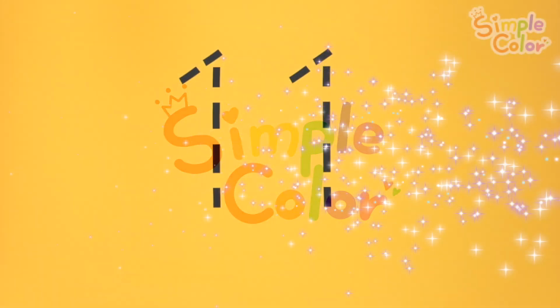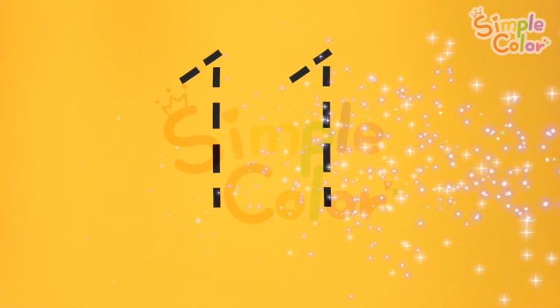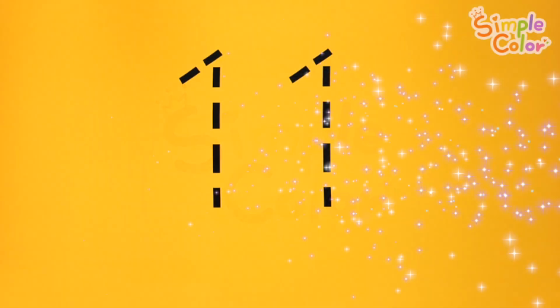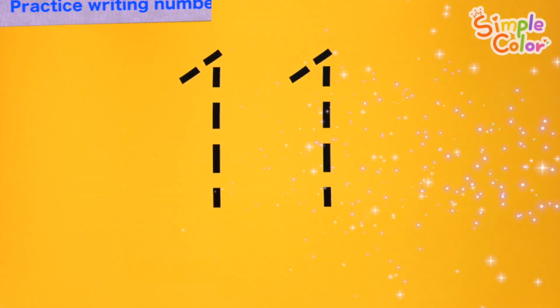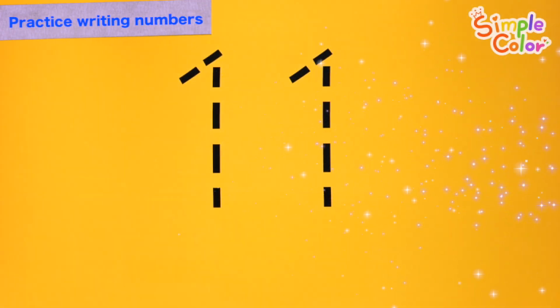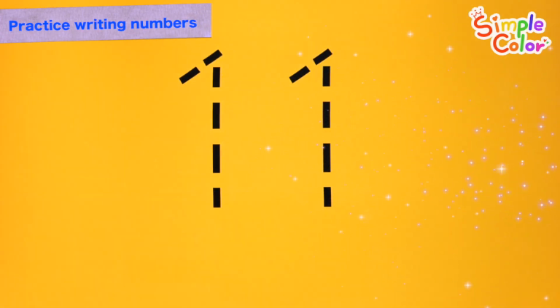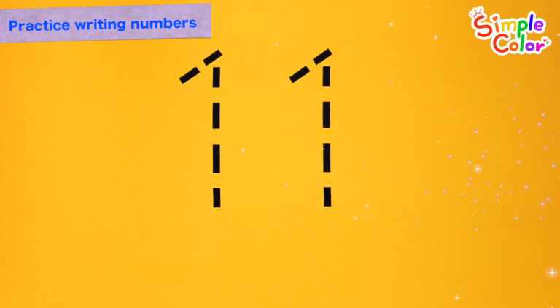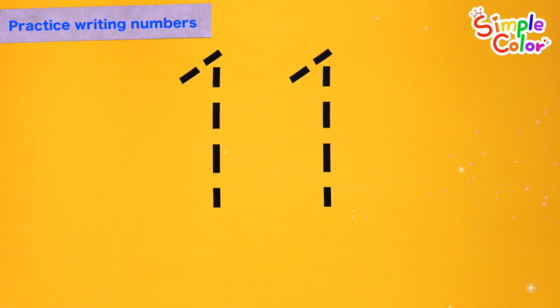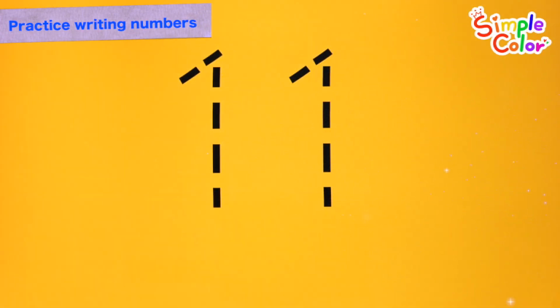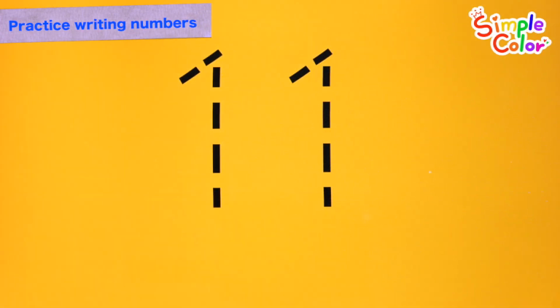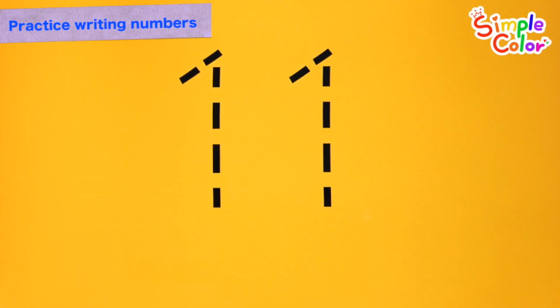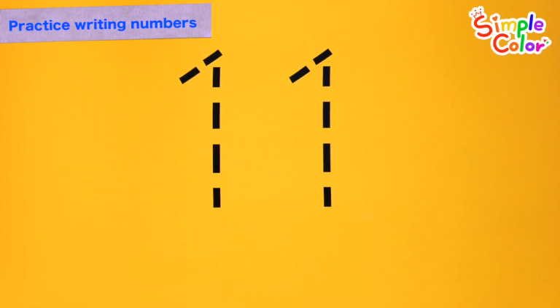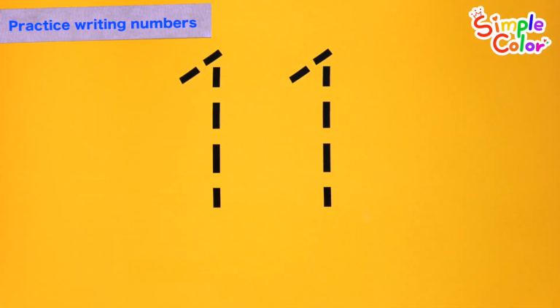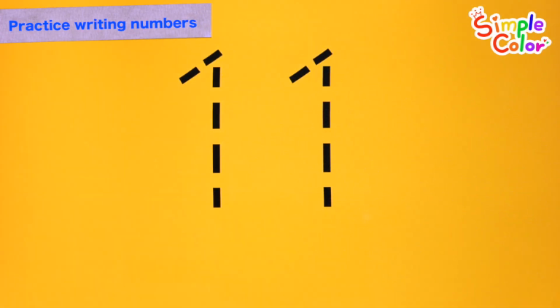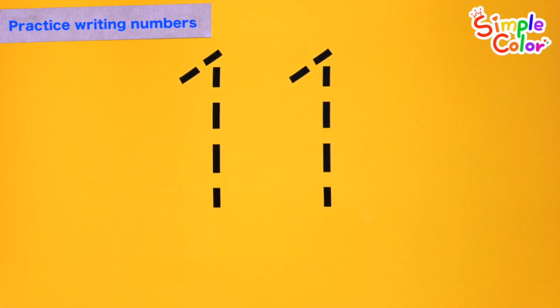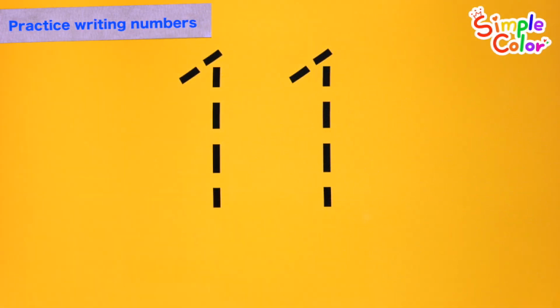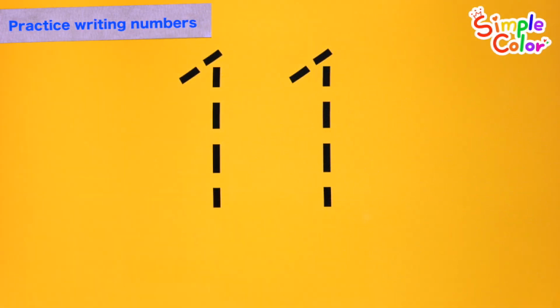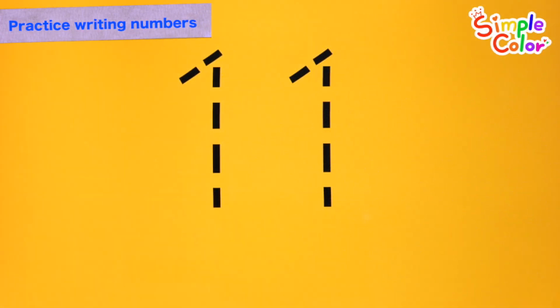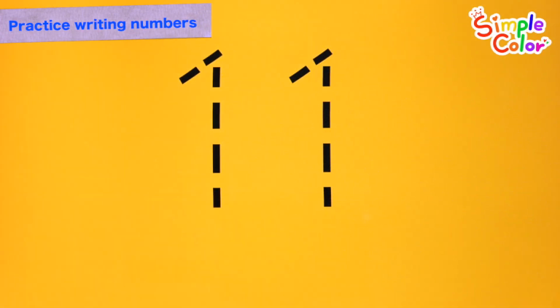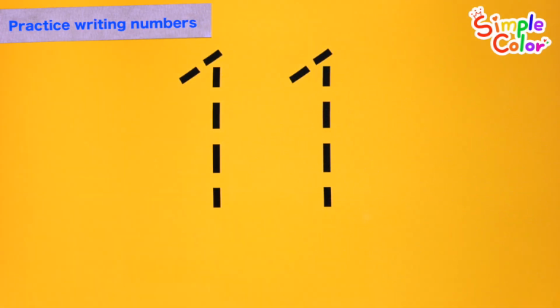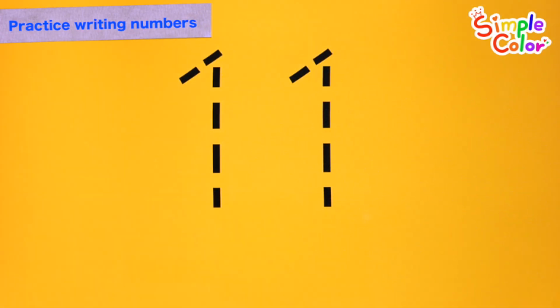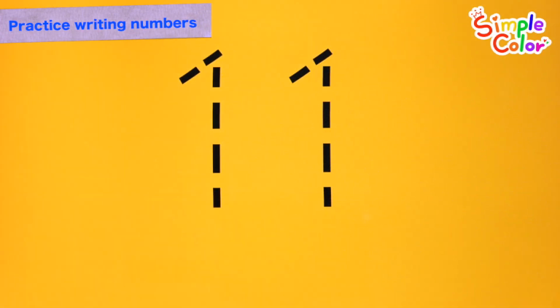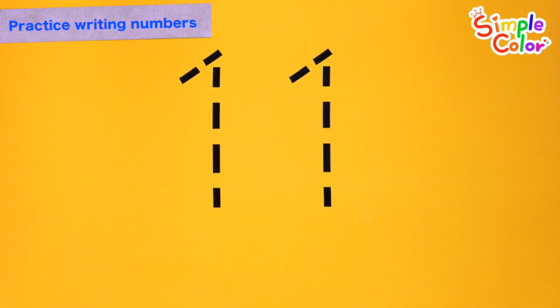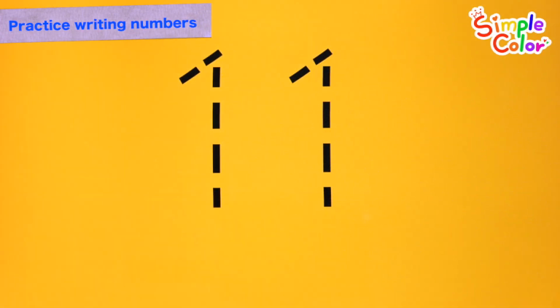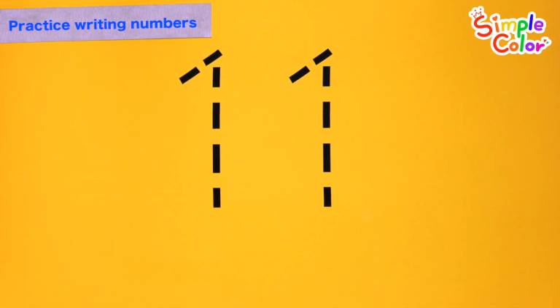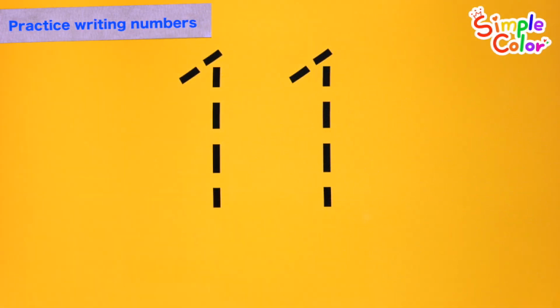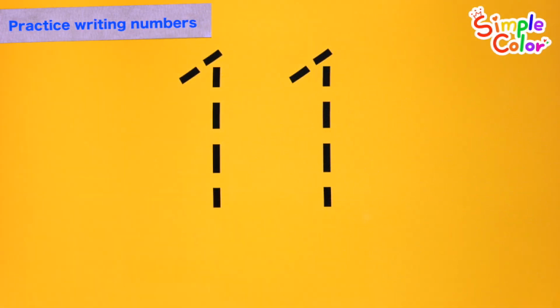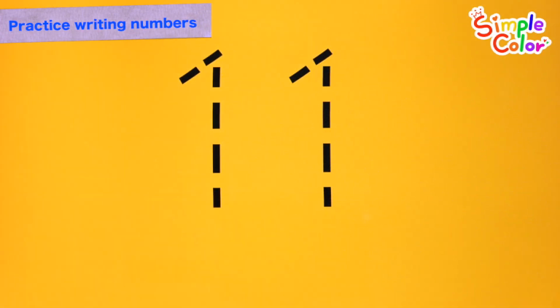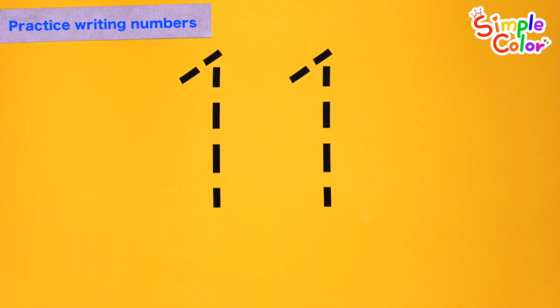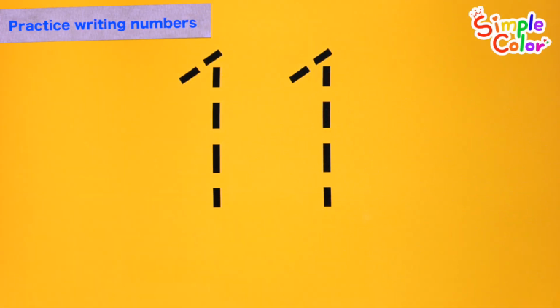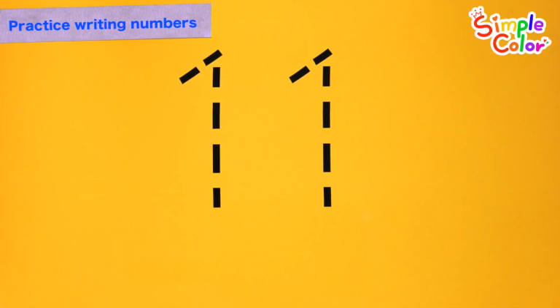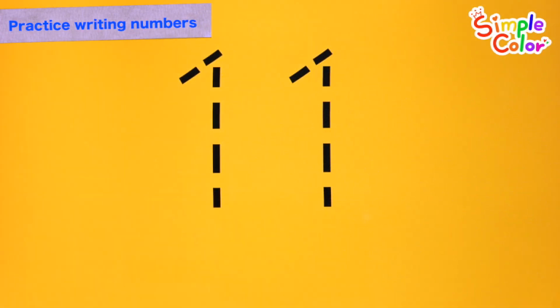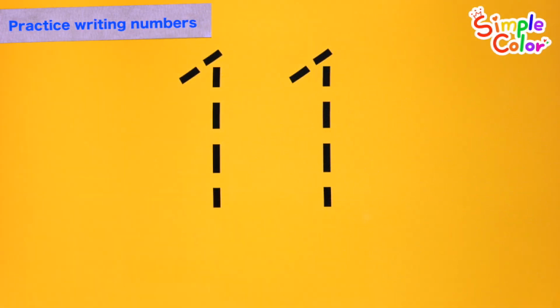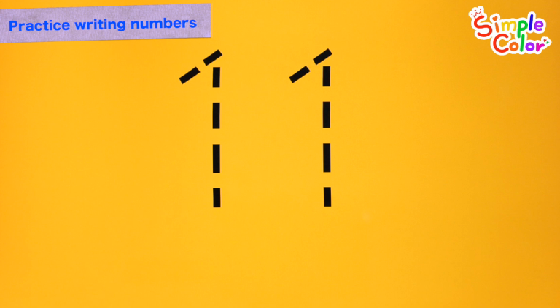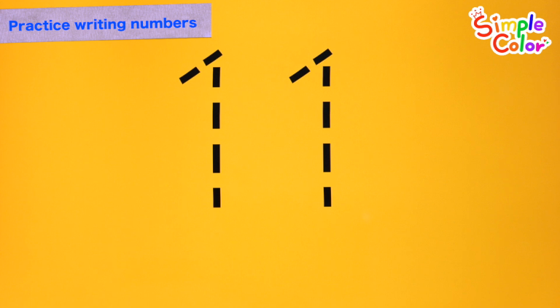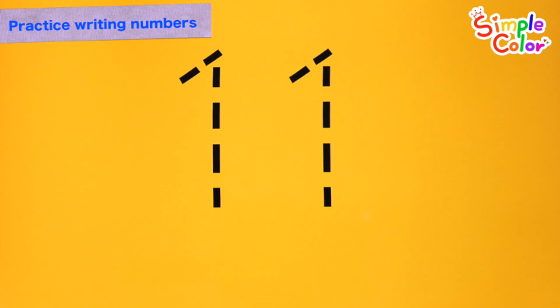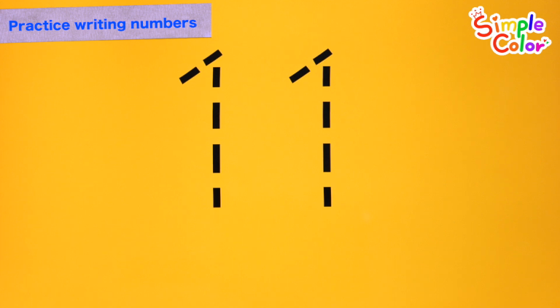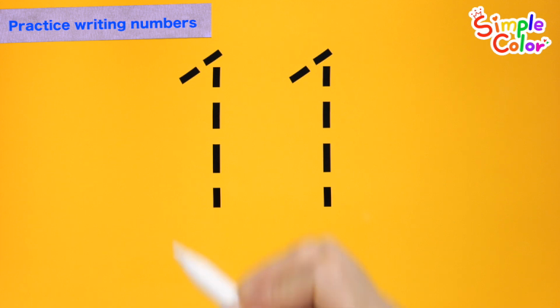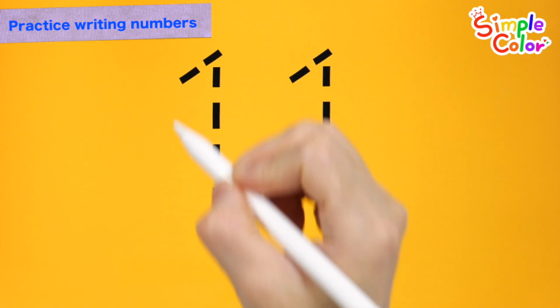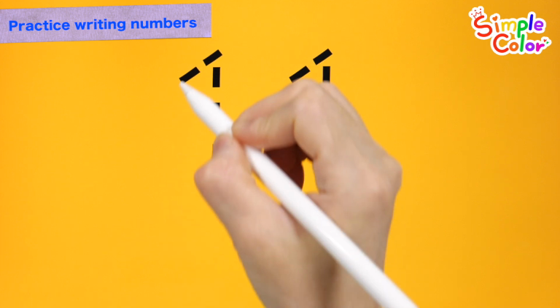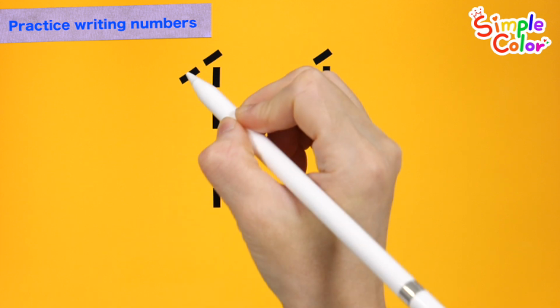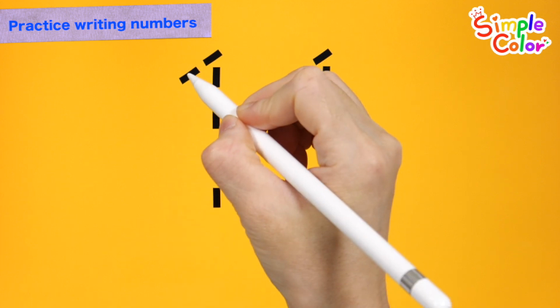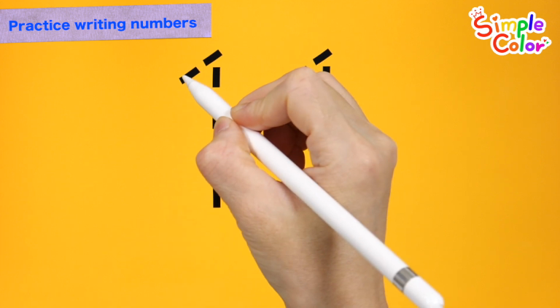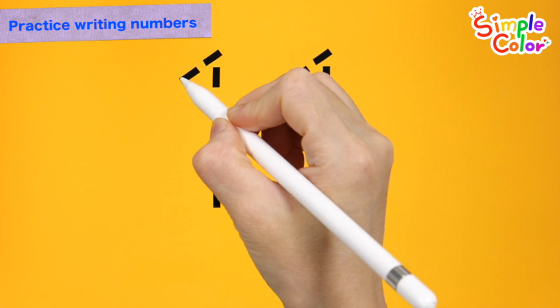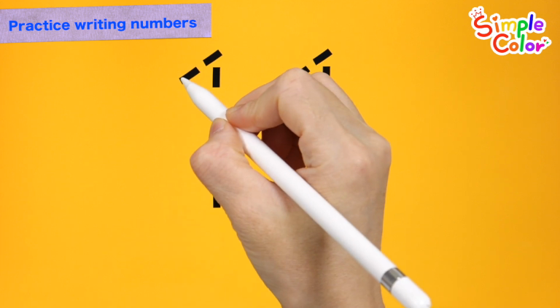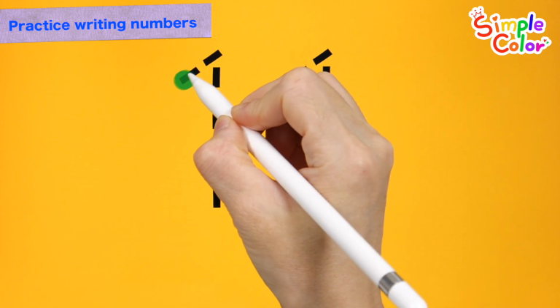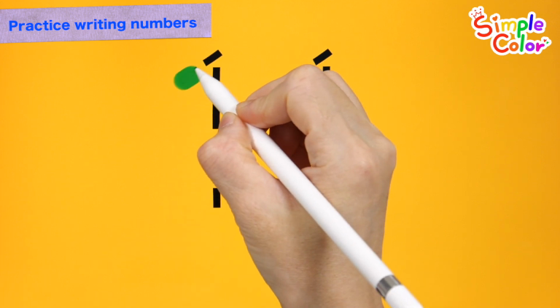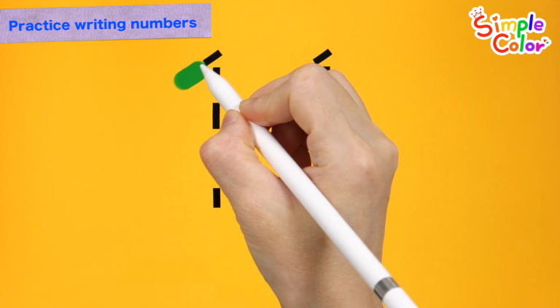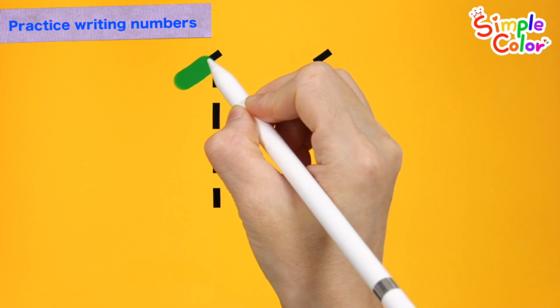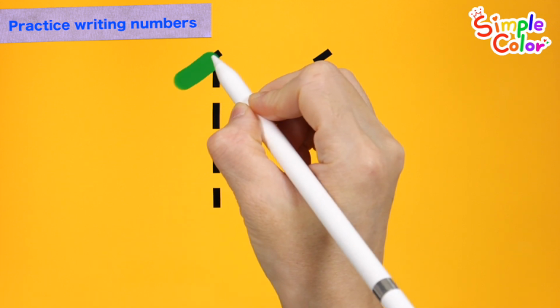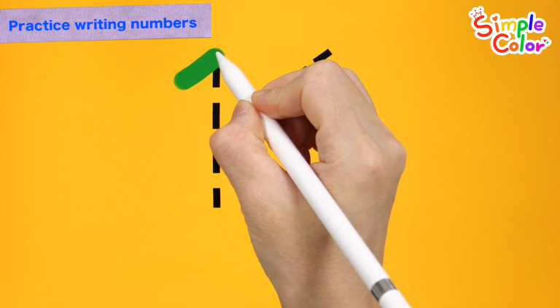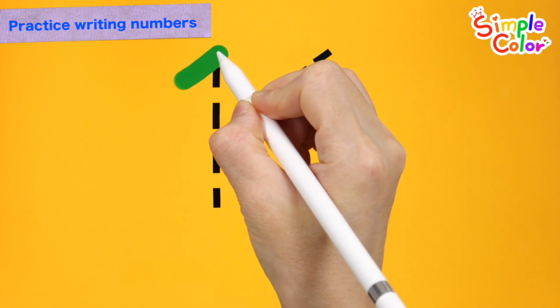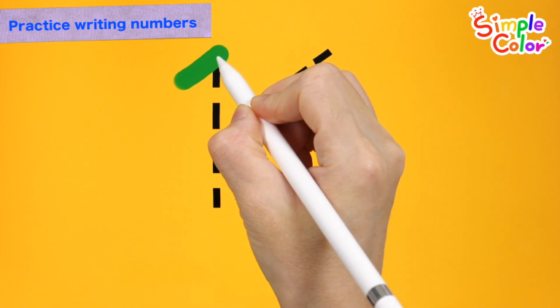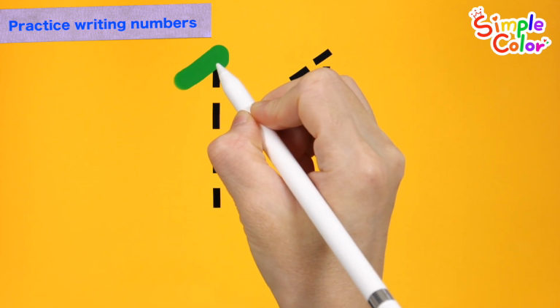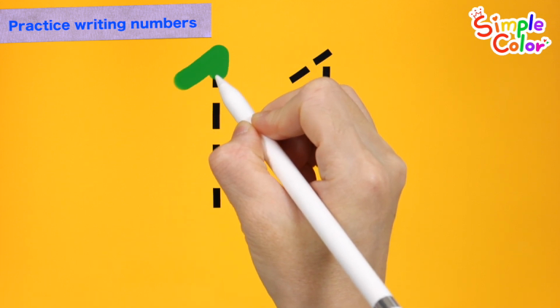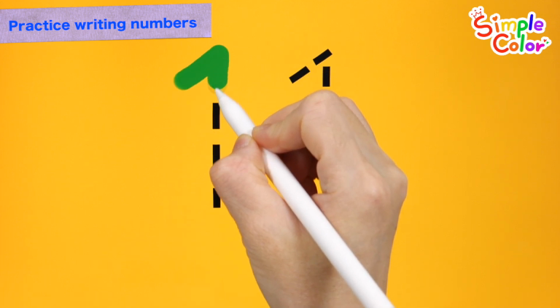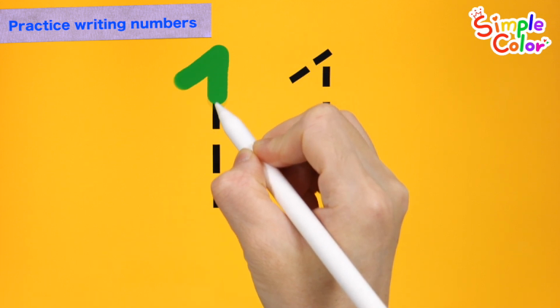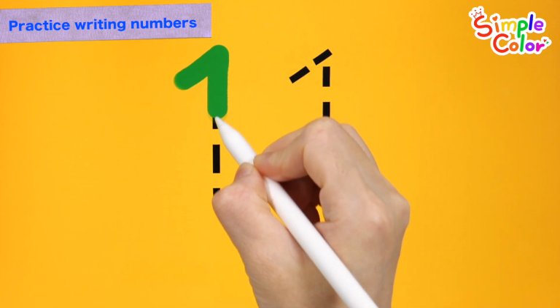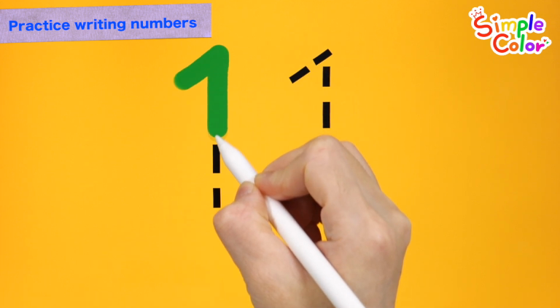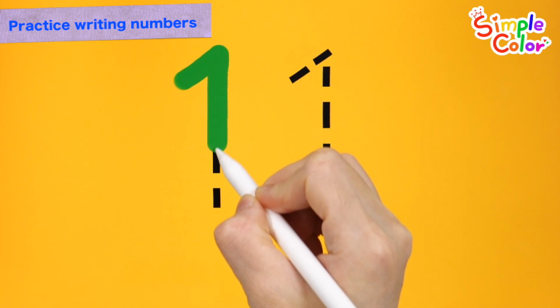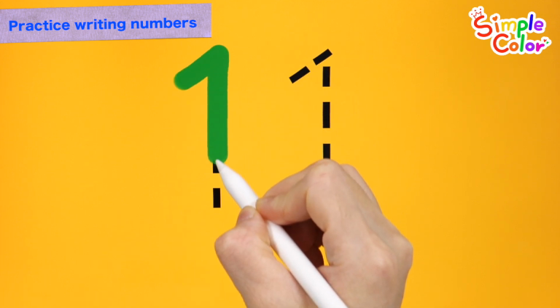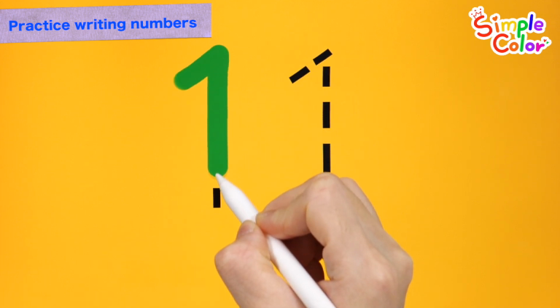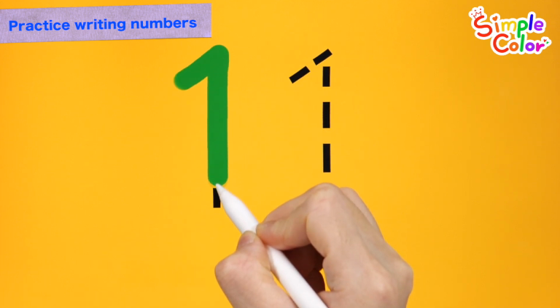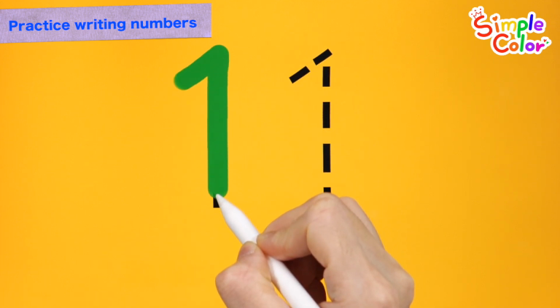Let's write large dotted numbers on a variety of colored backgrounds and read them. How?